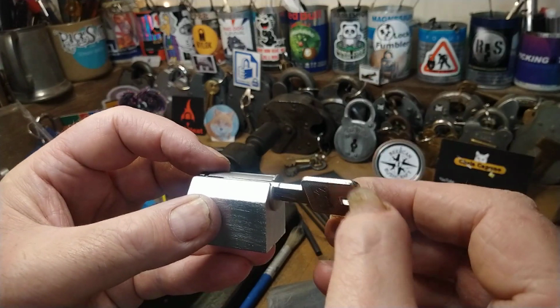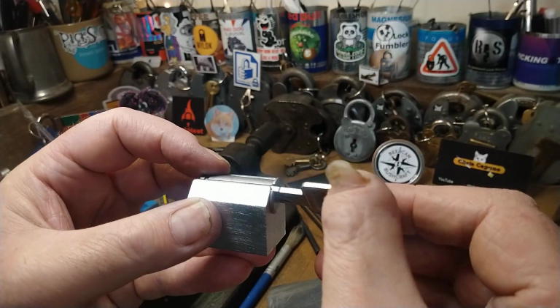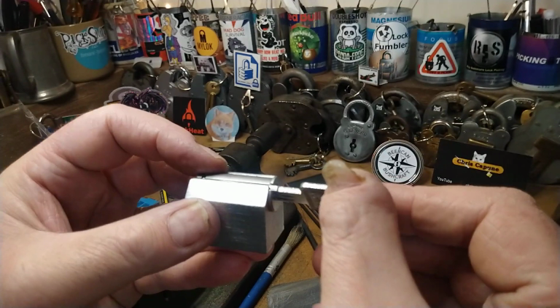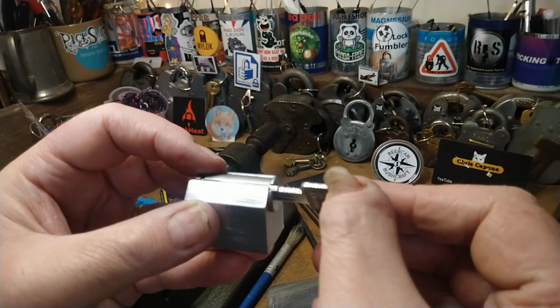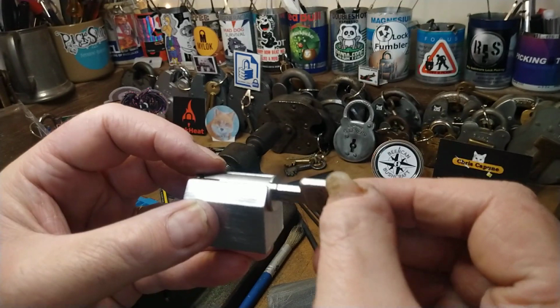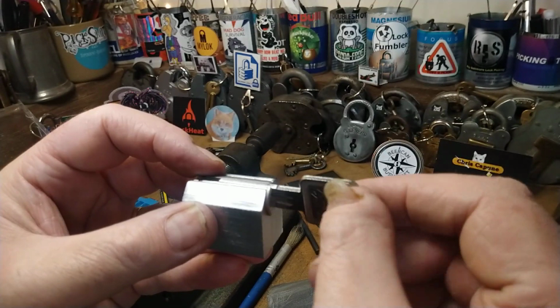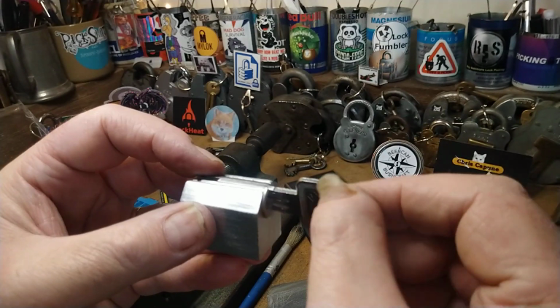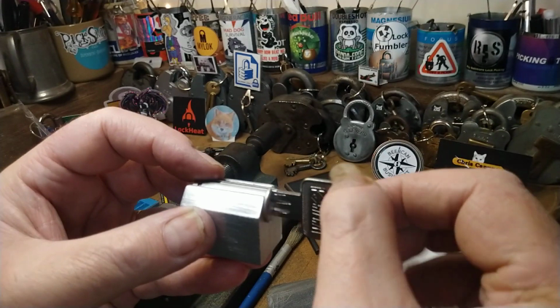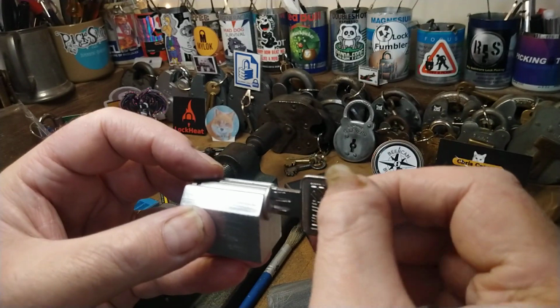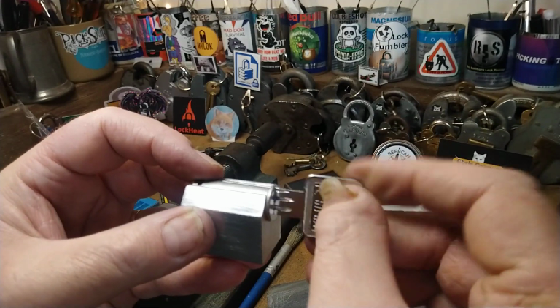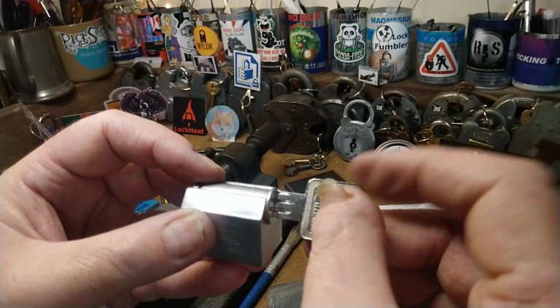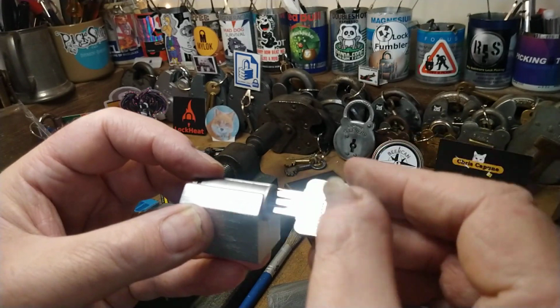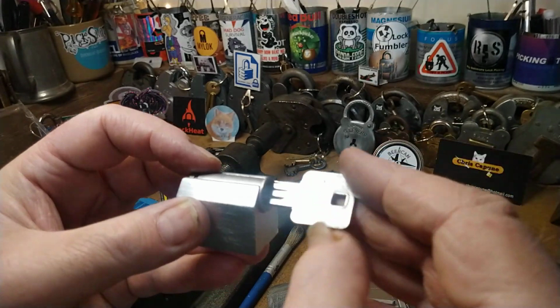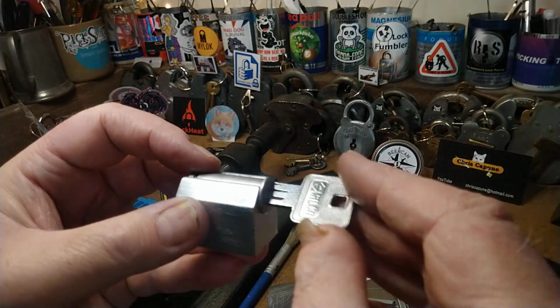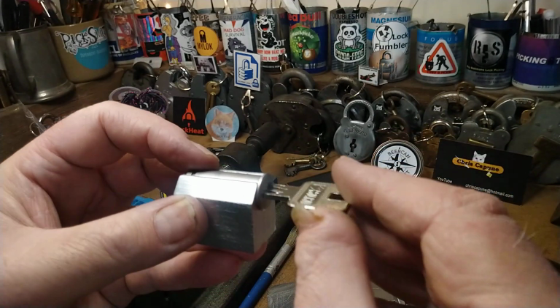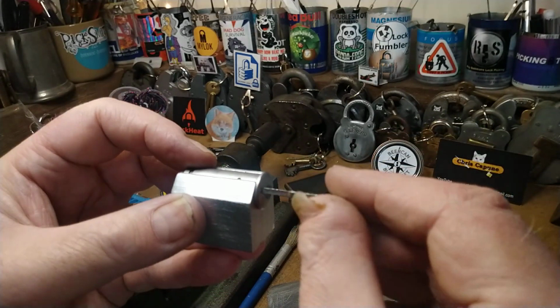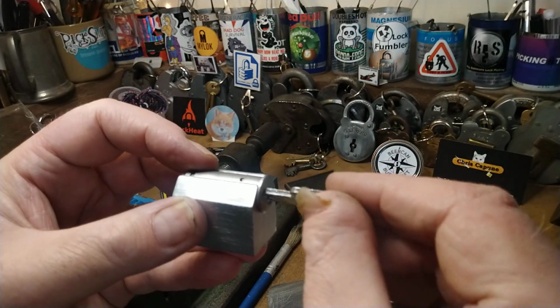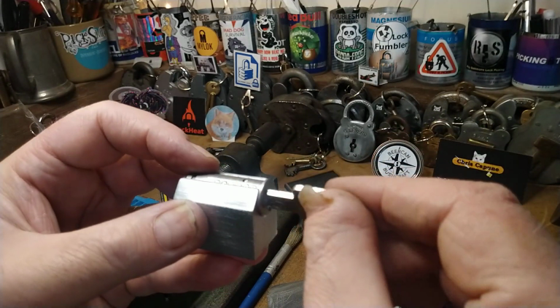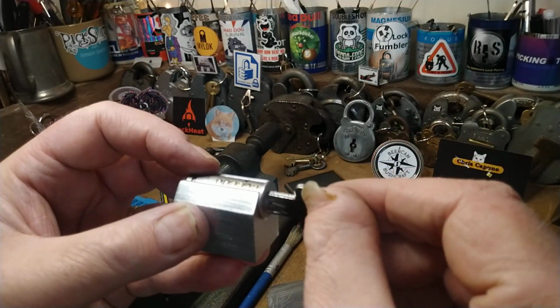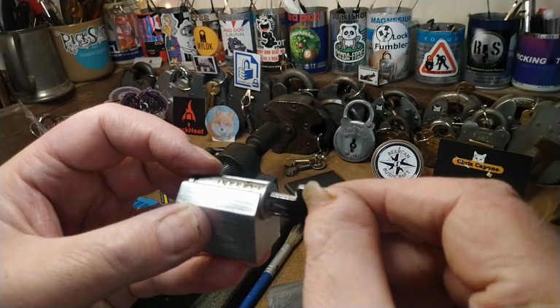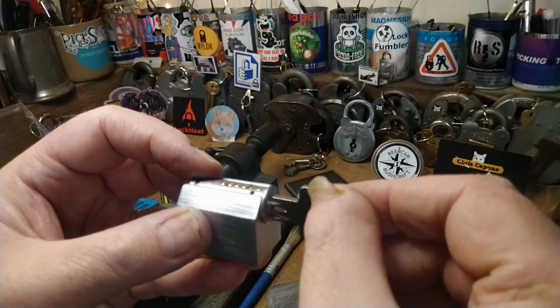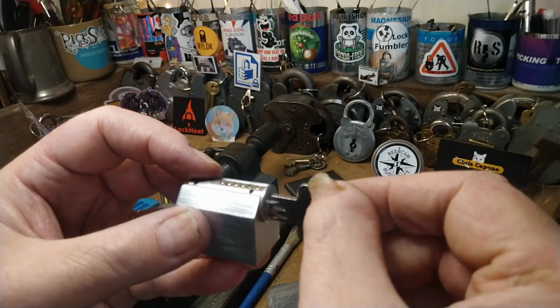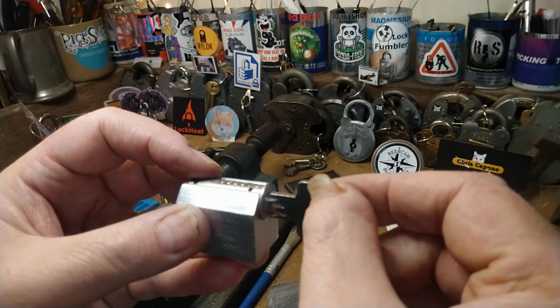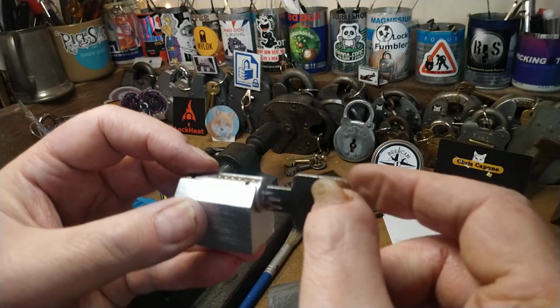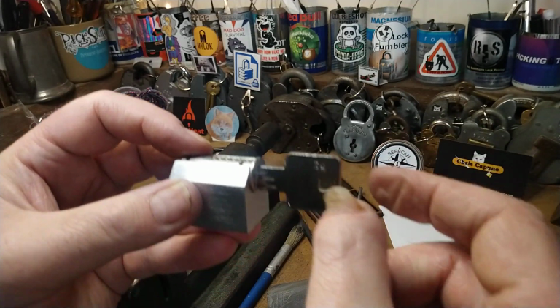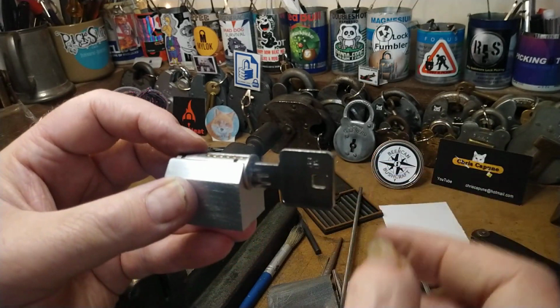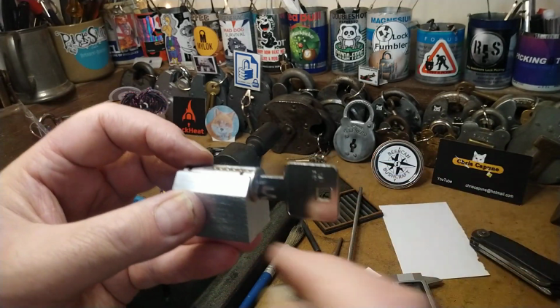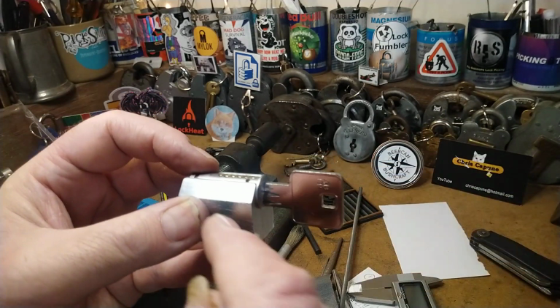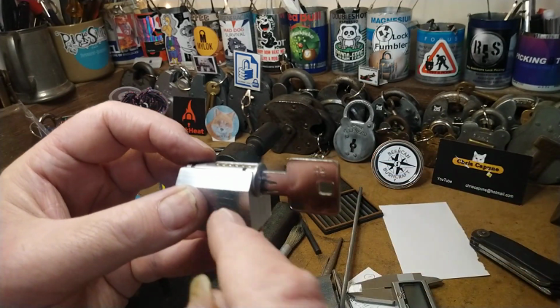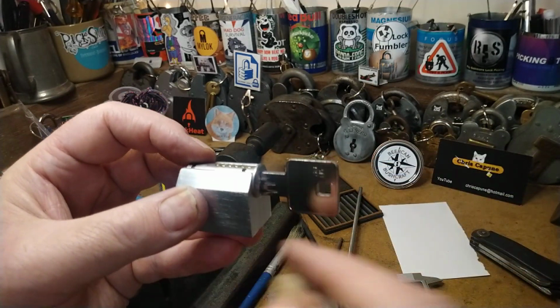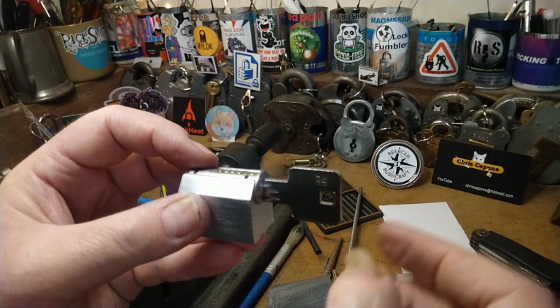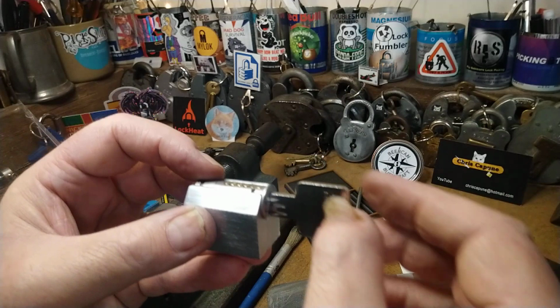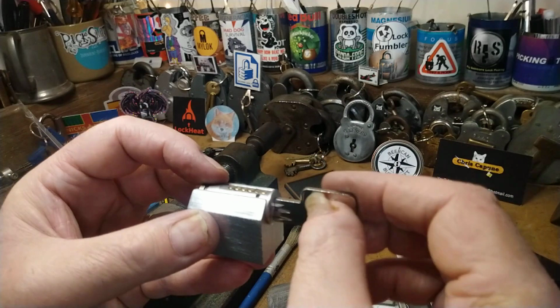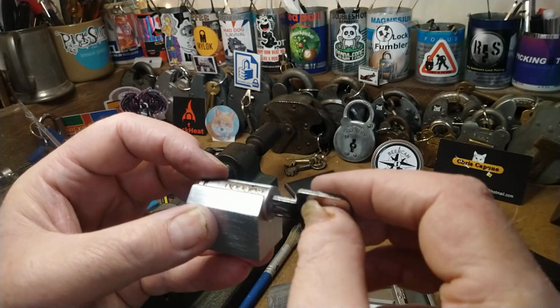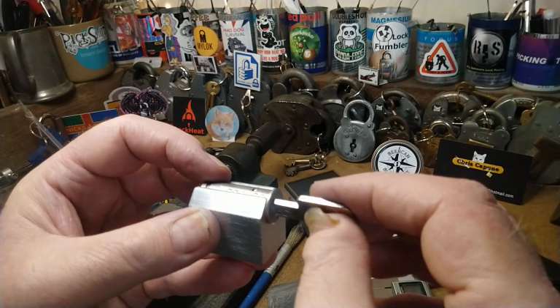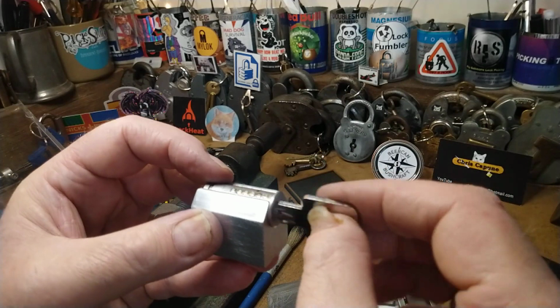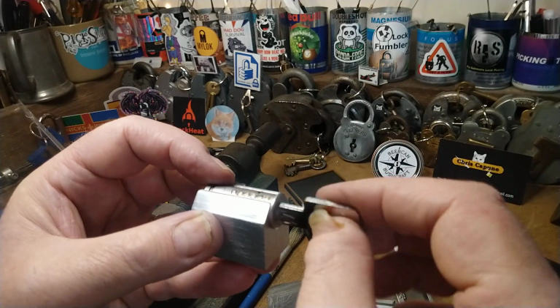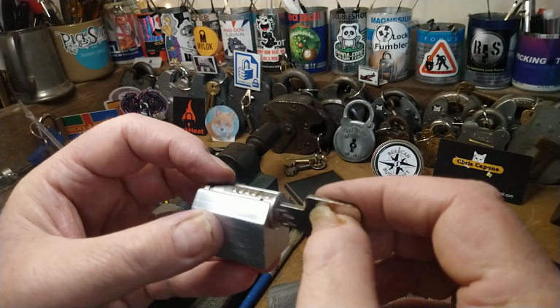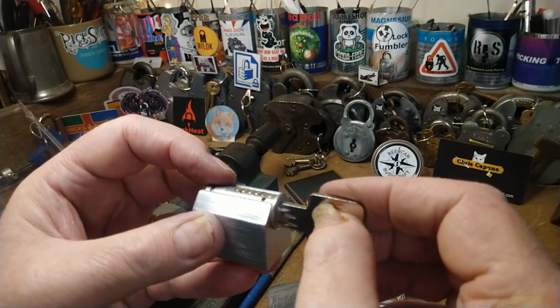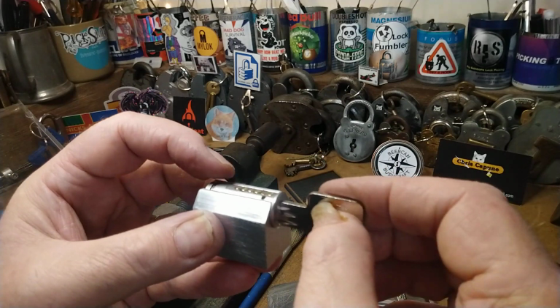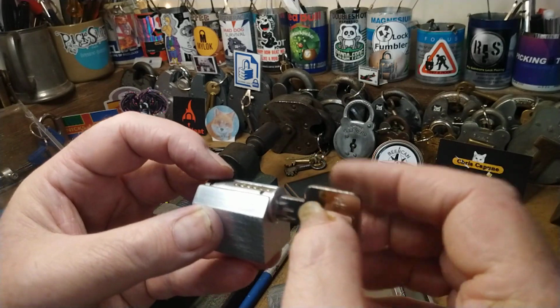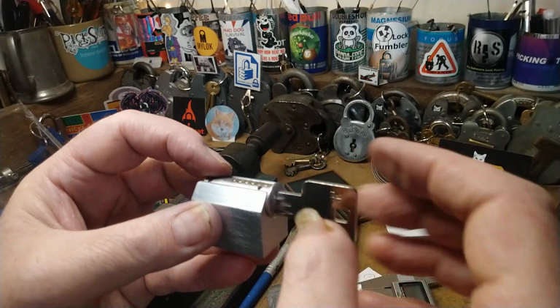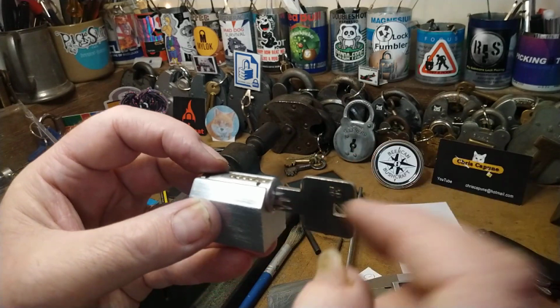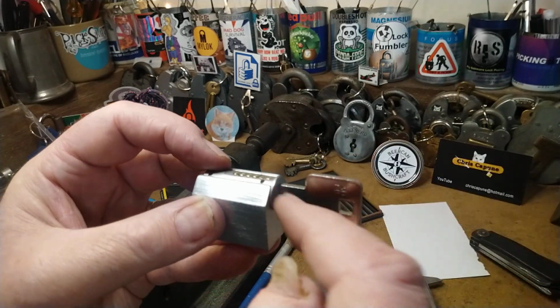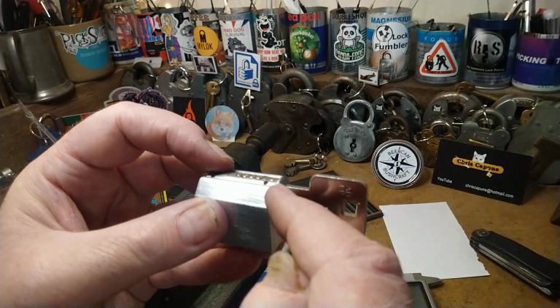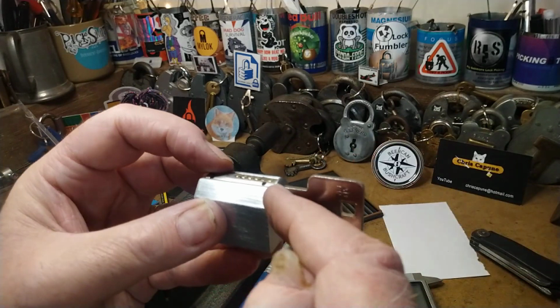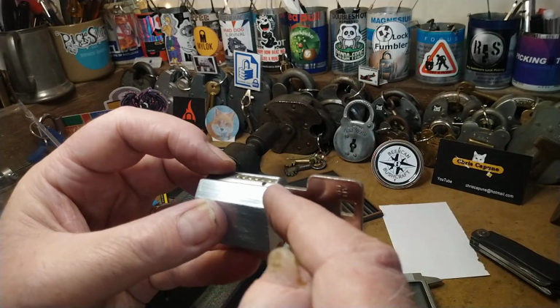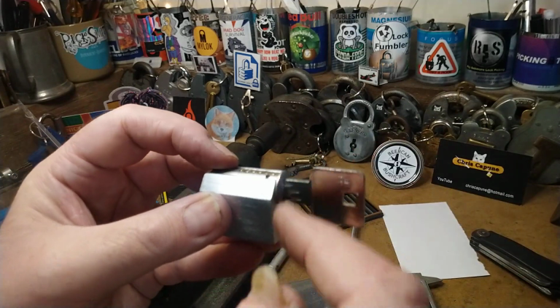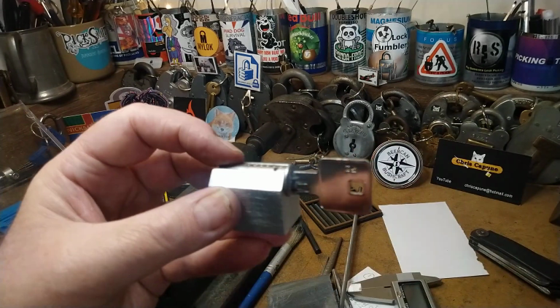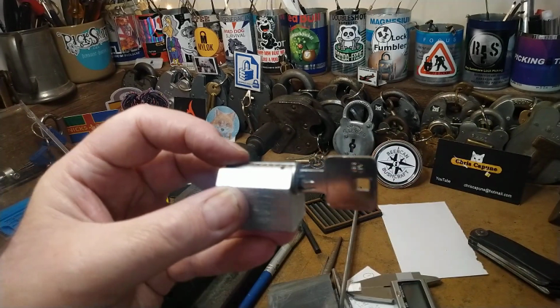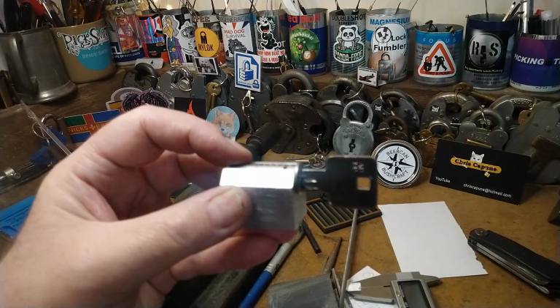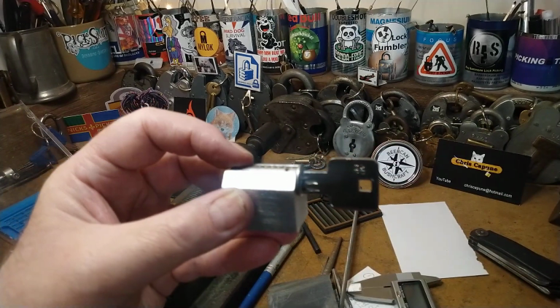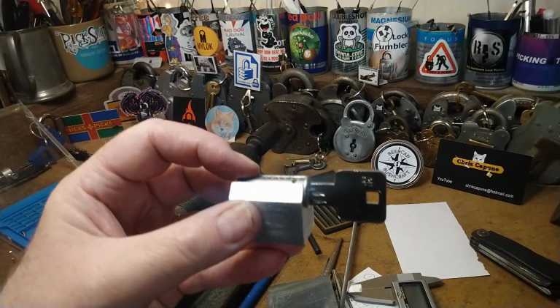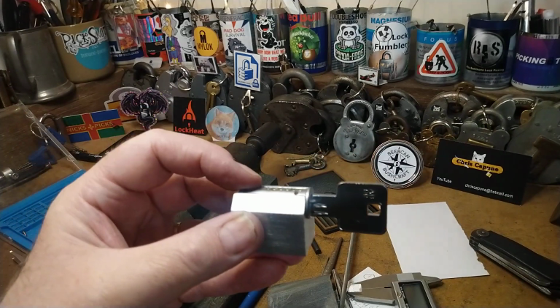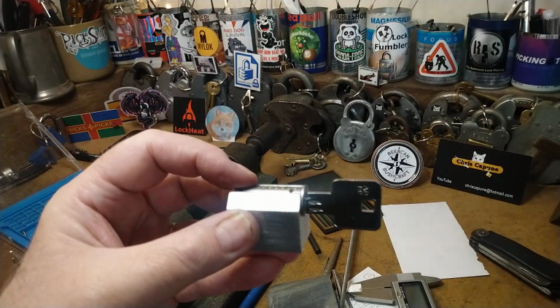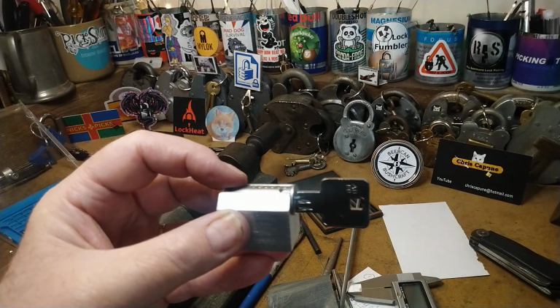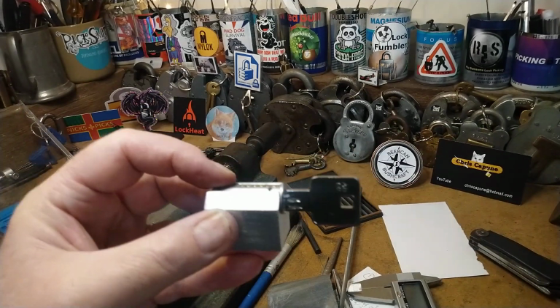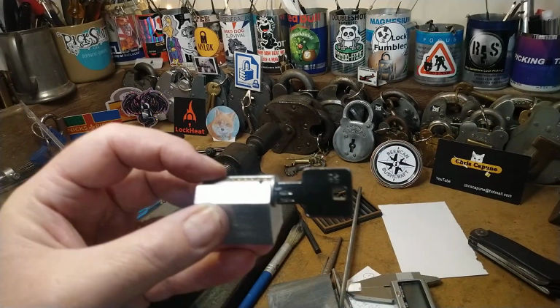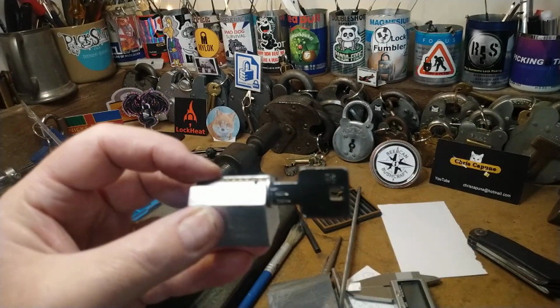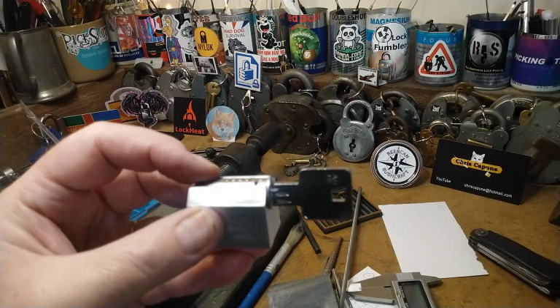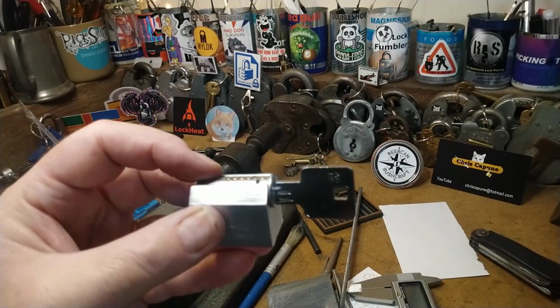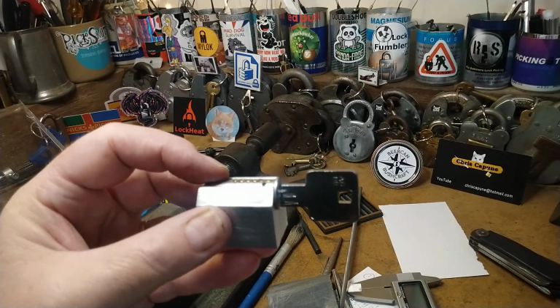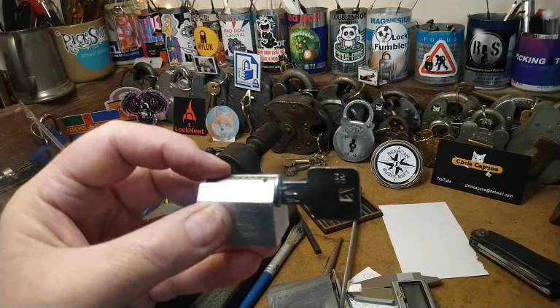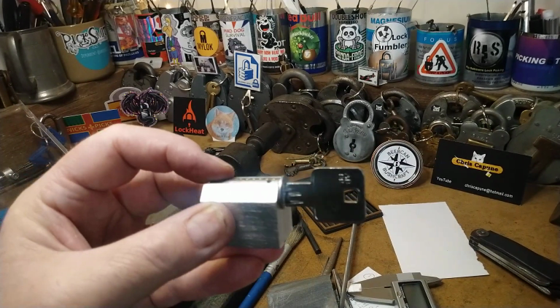There we go — smooth as butter in there, as they always are. It's a bit loose; this key is quite small.